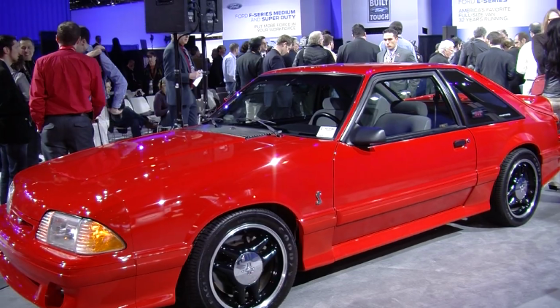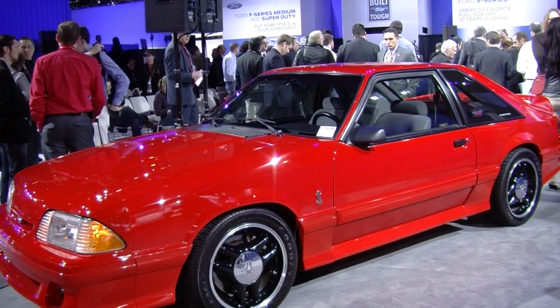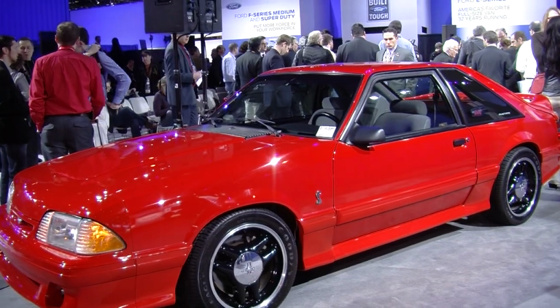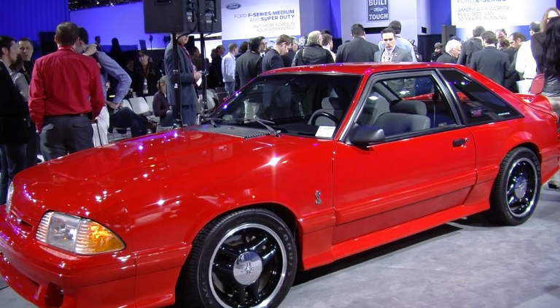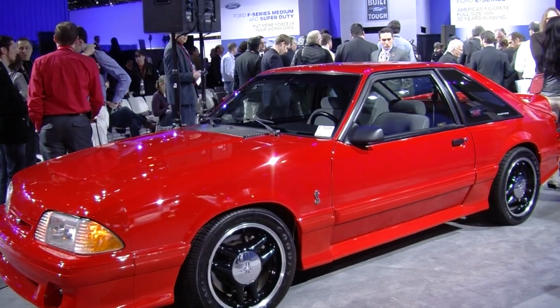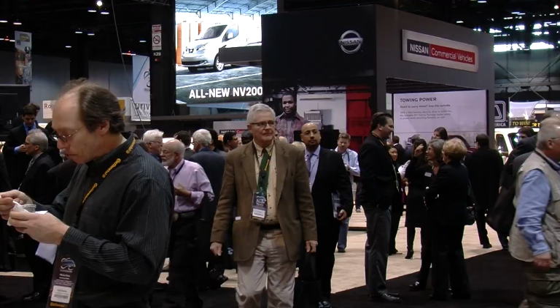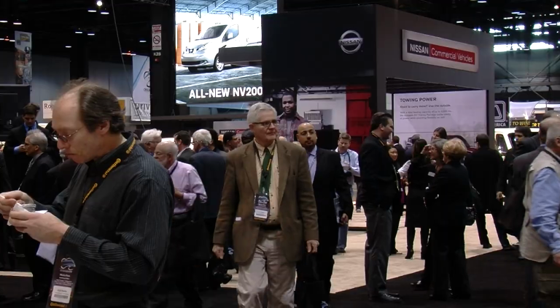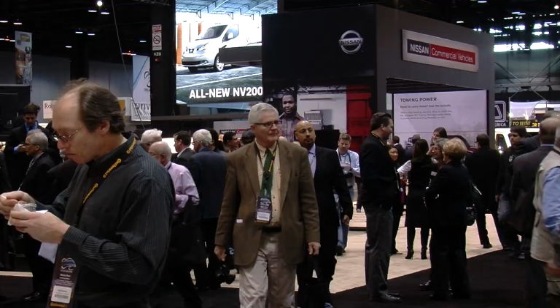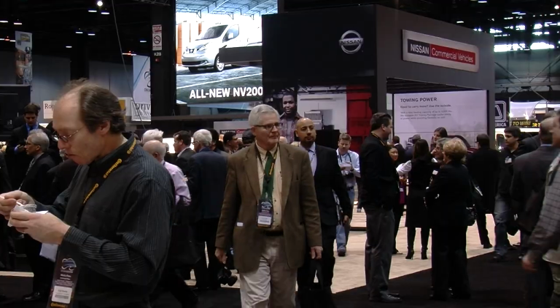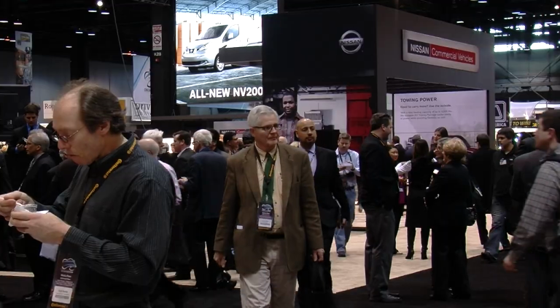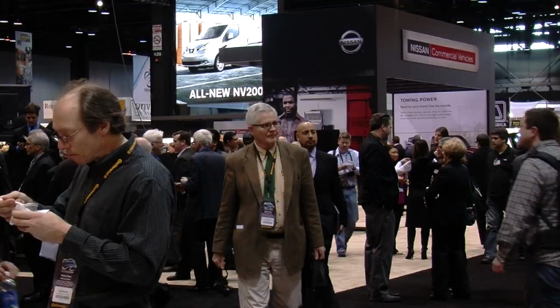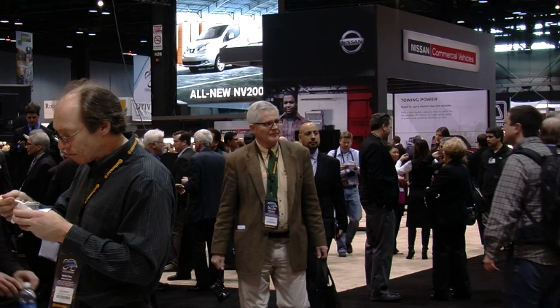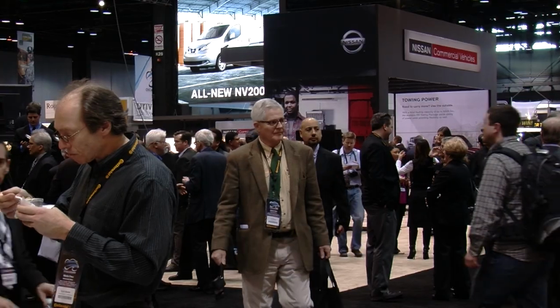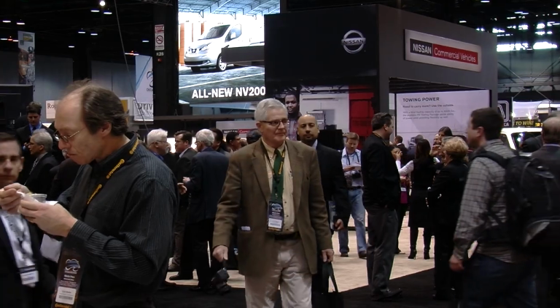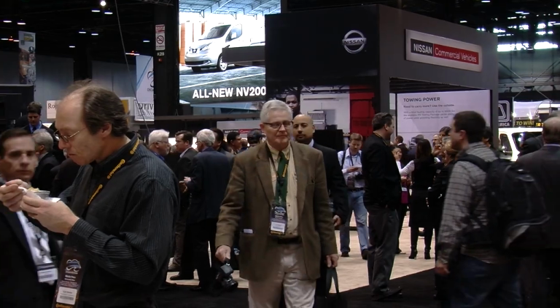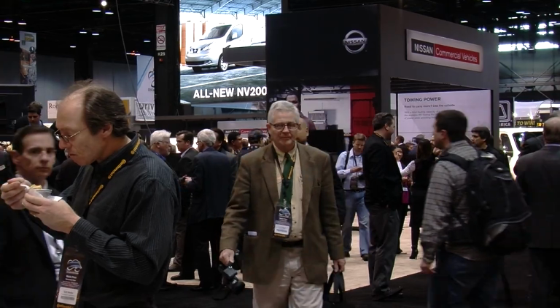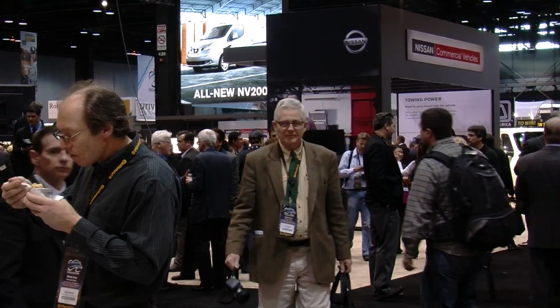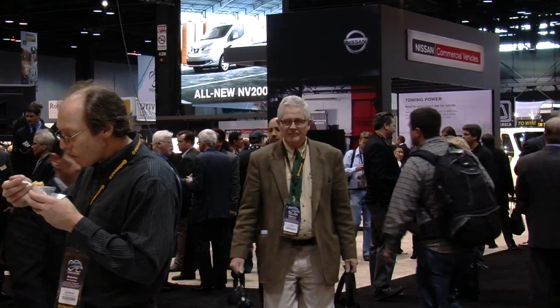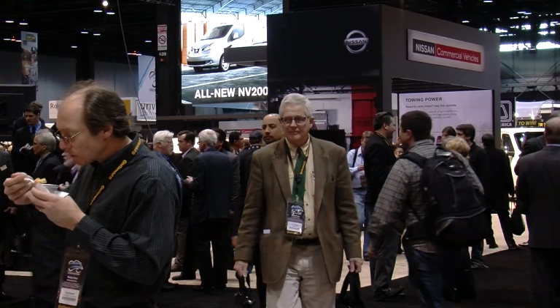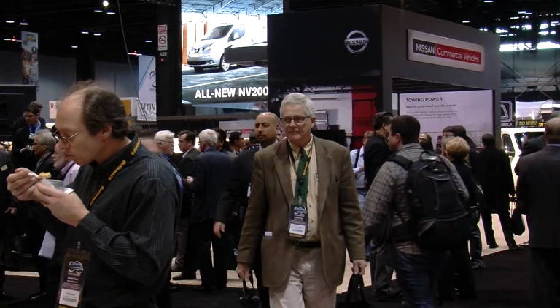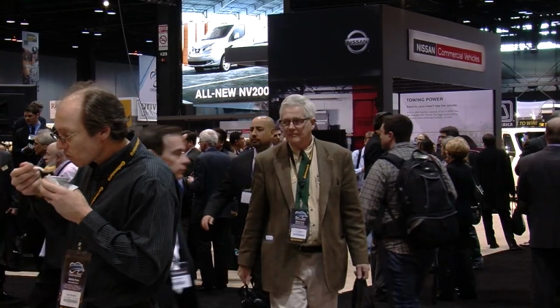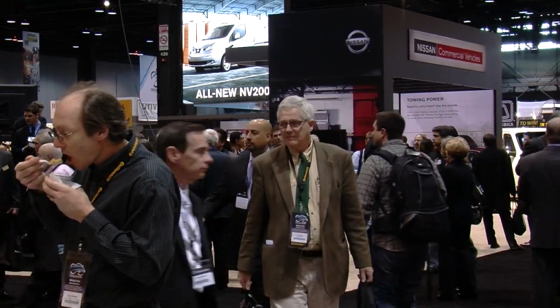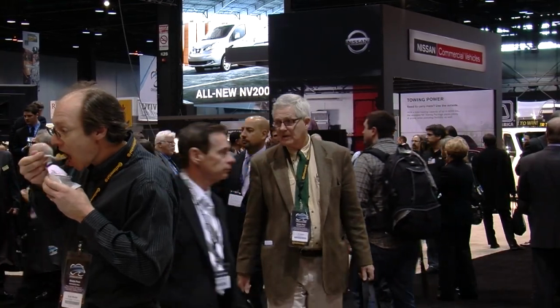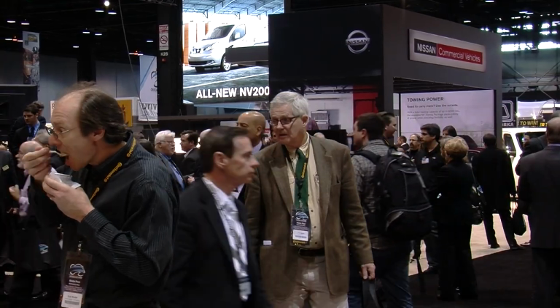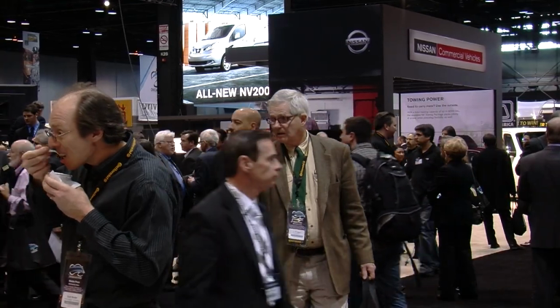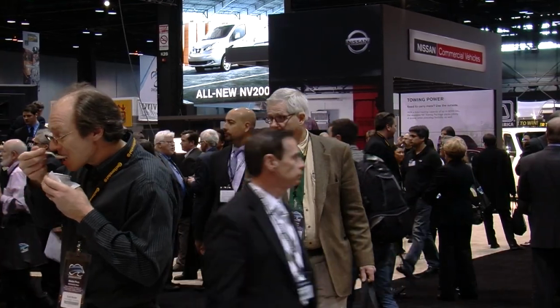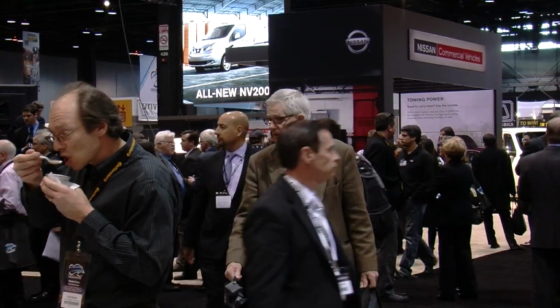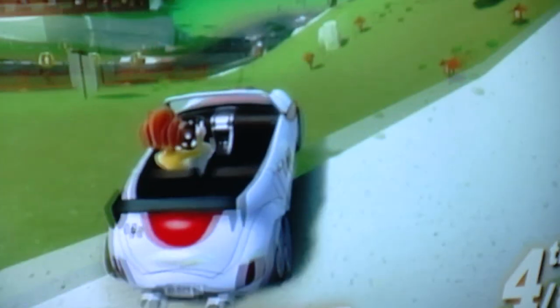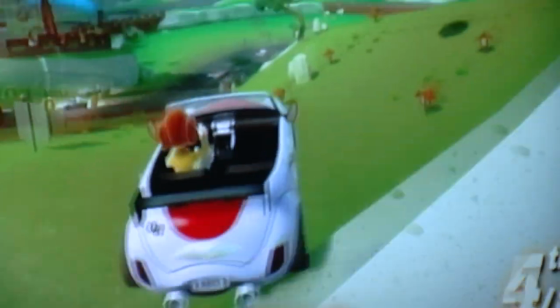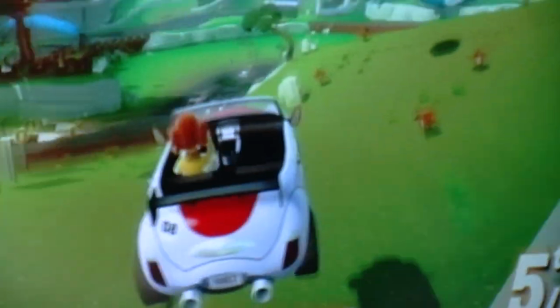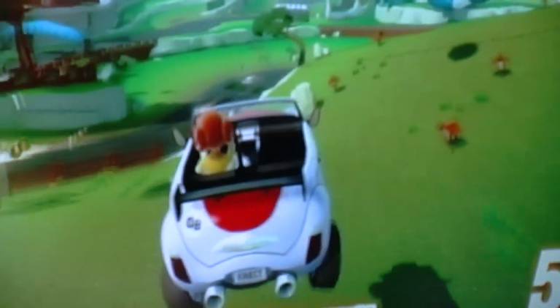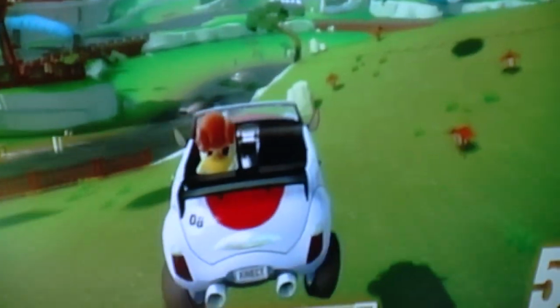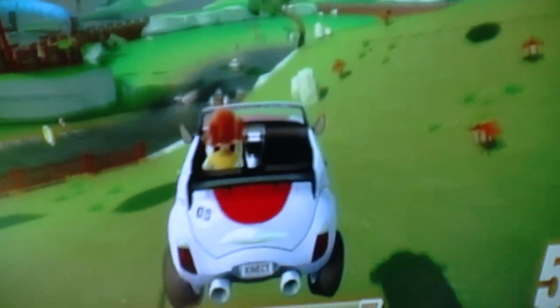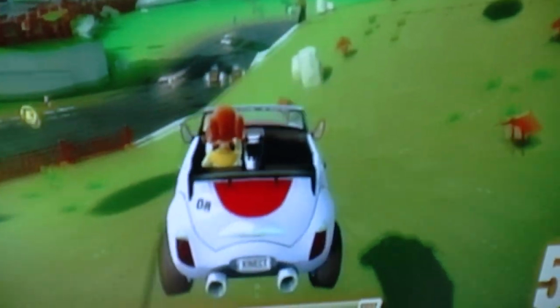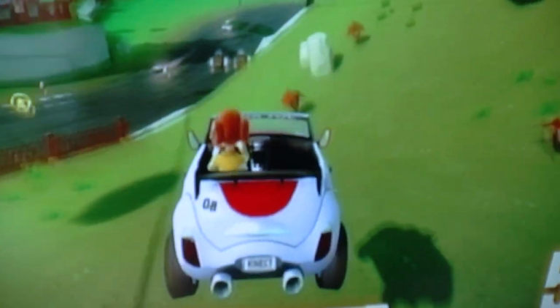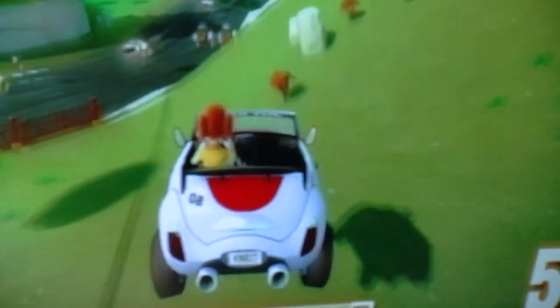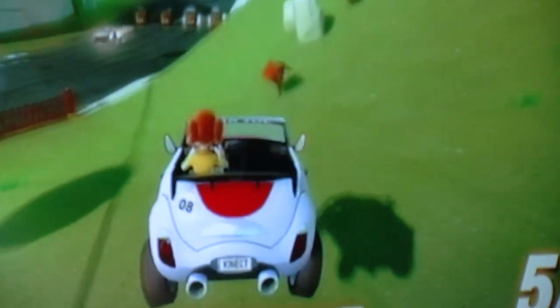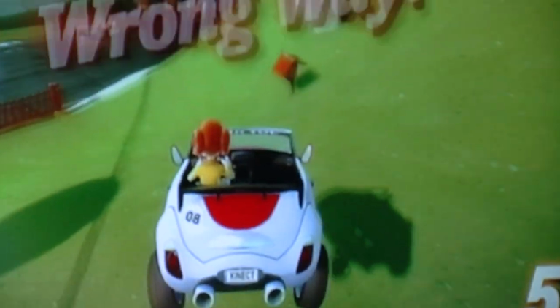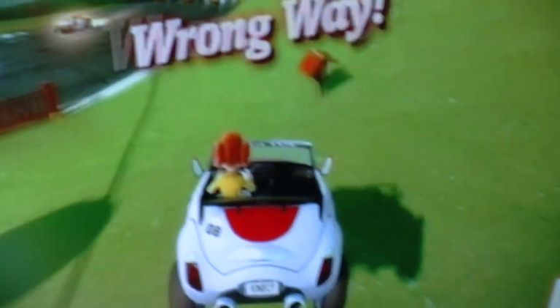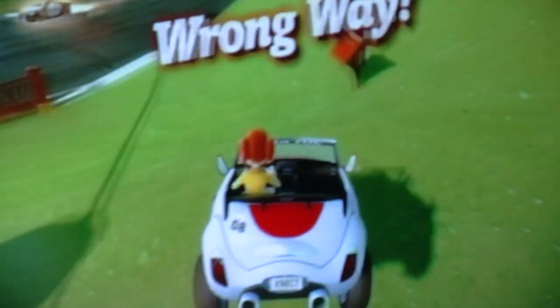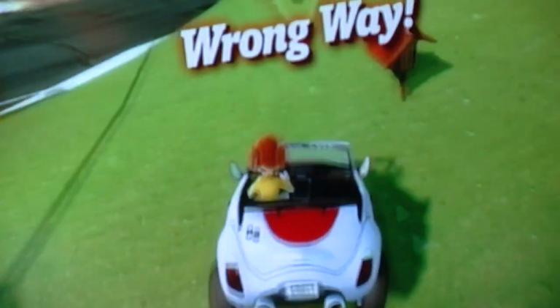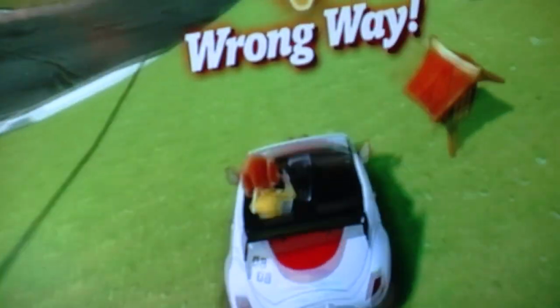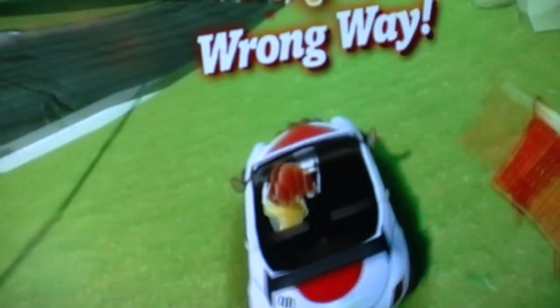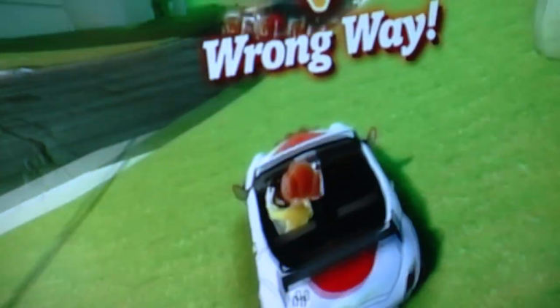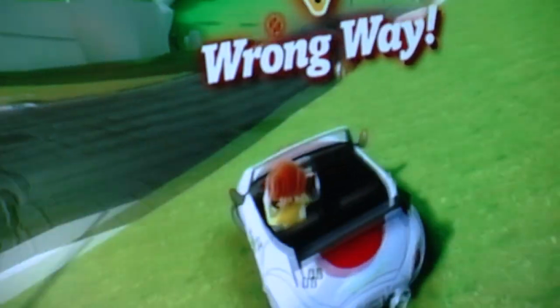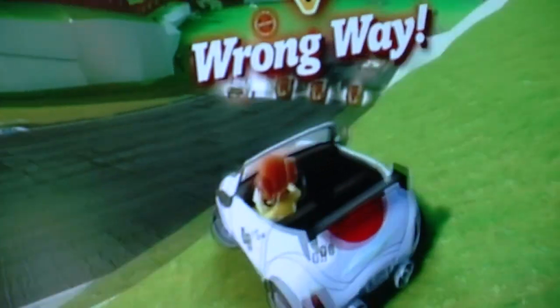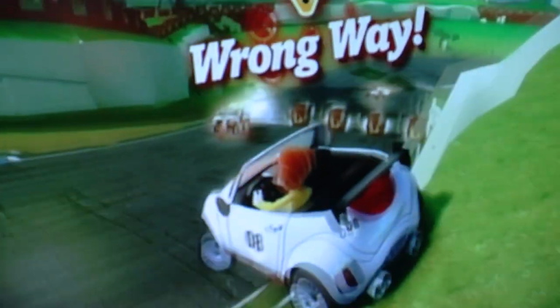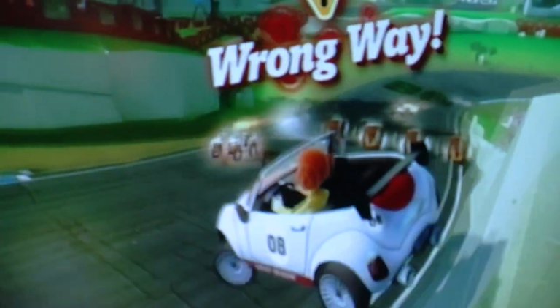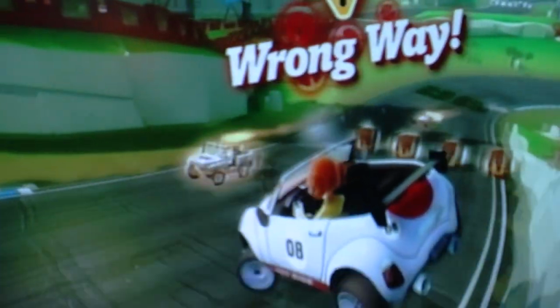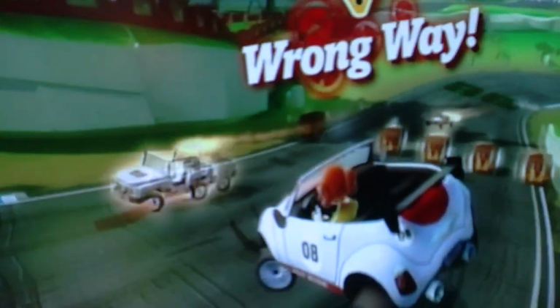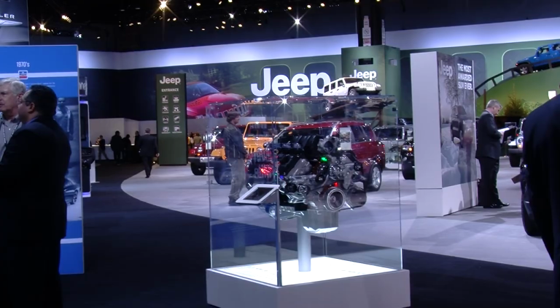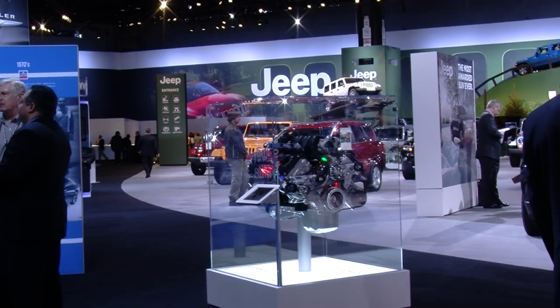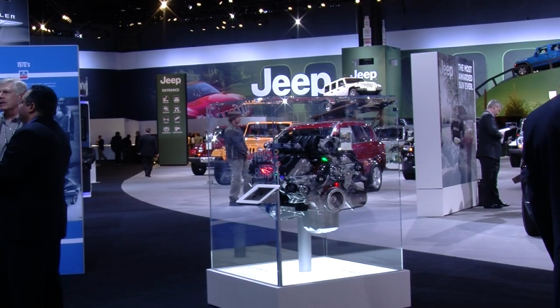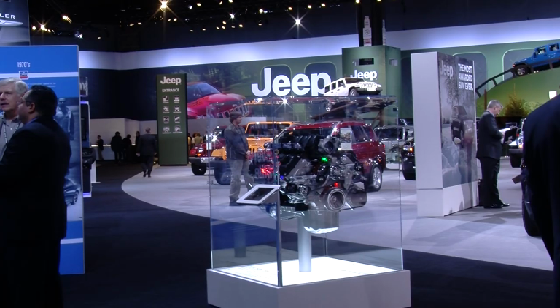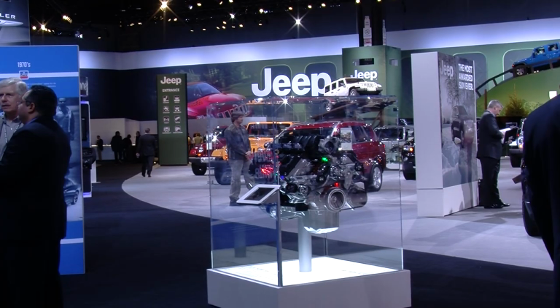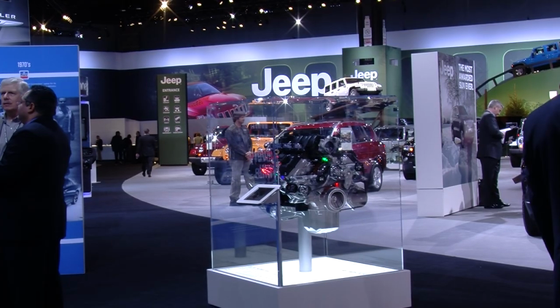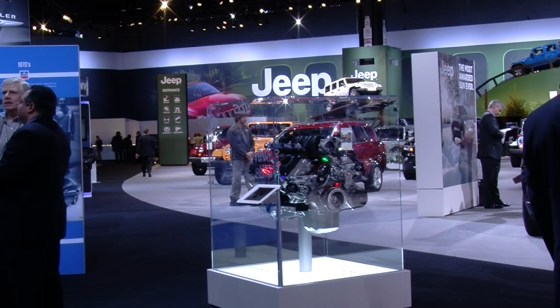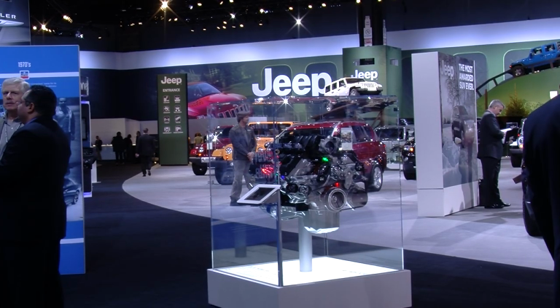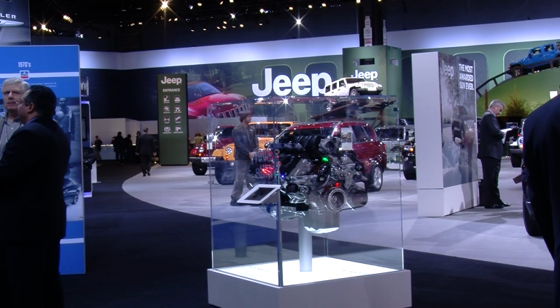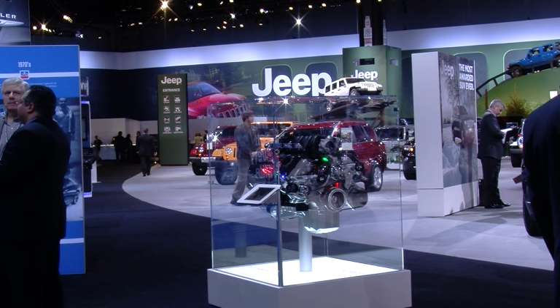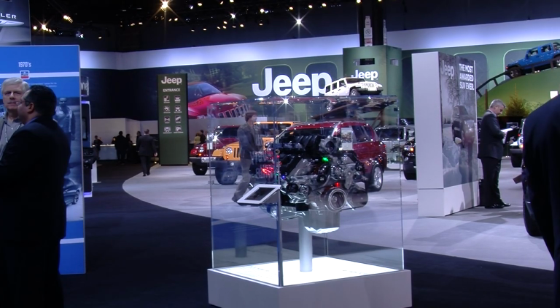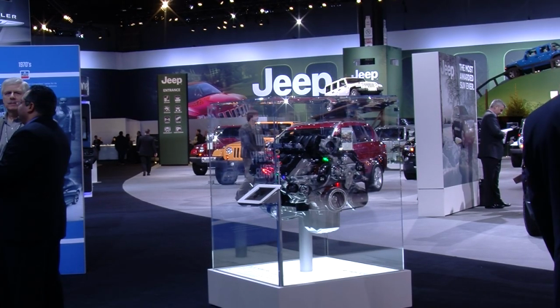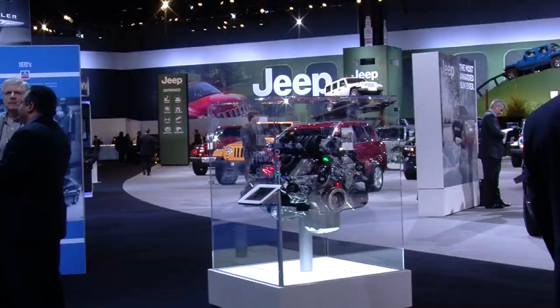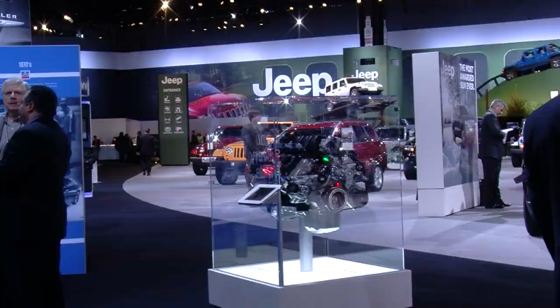Additionally, attendees will also have the opportunity to see numerous accessories, auto-related exhibits, and free rides.